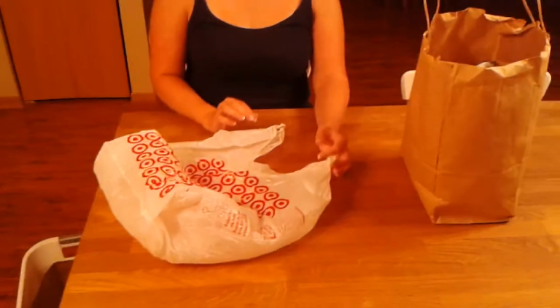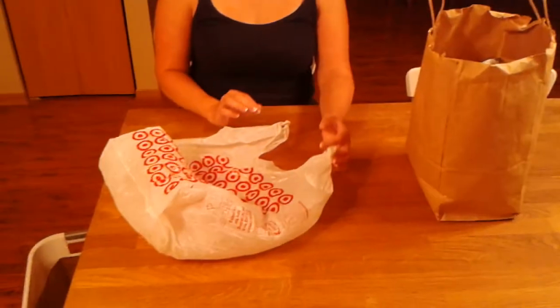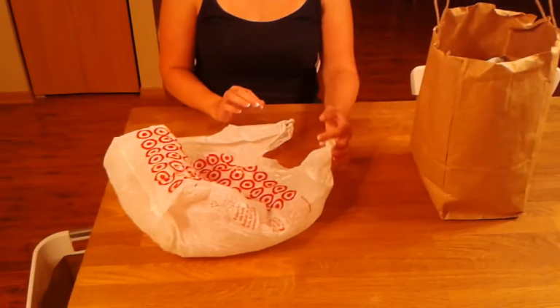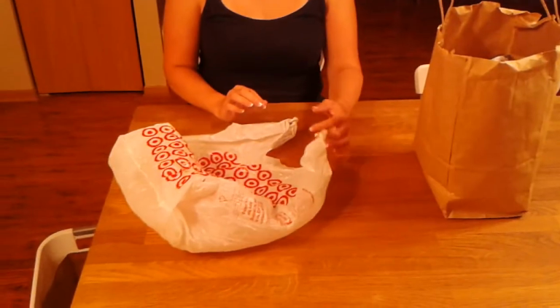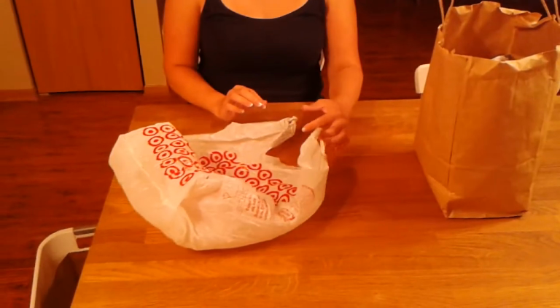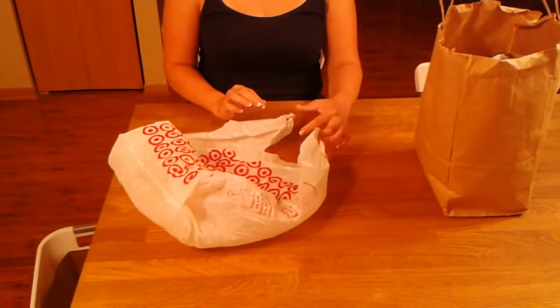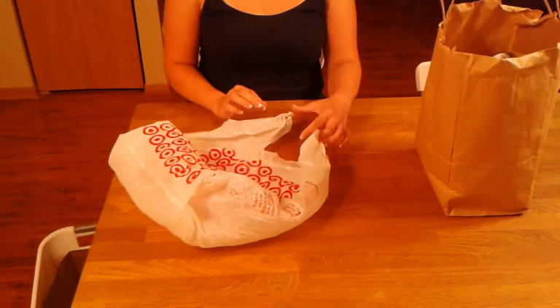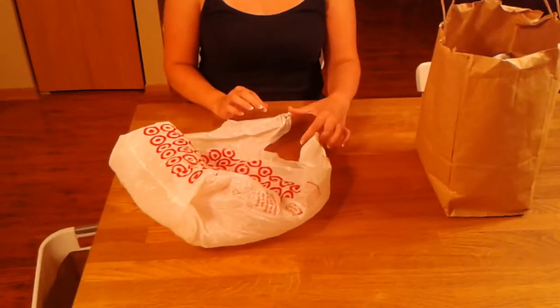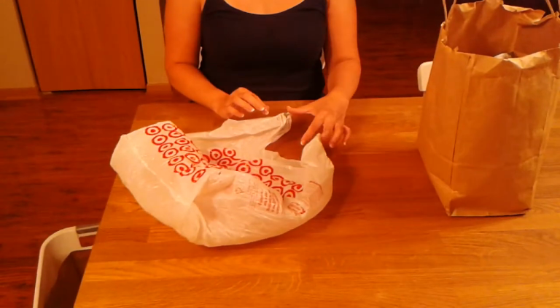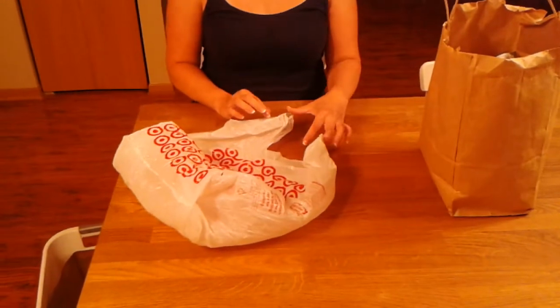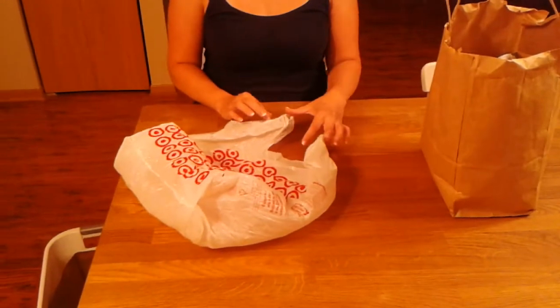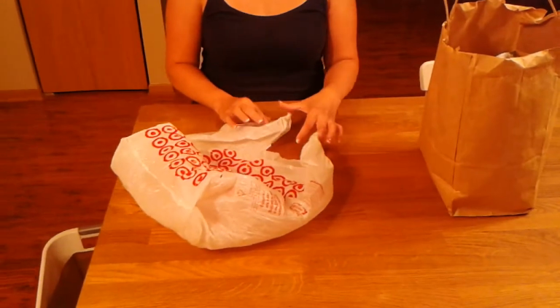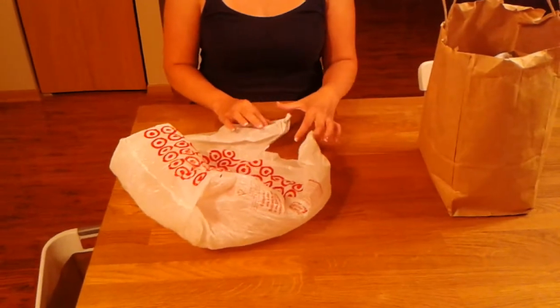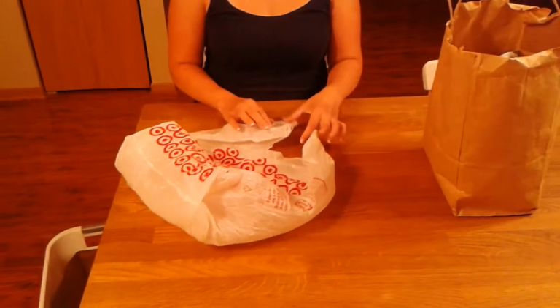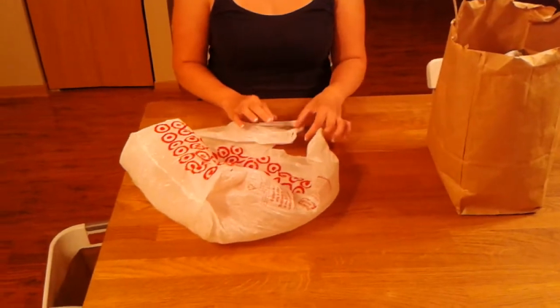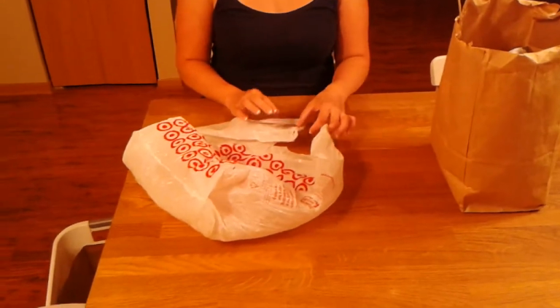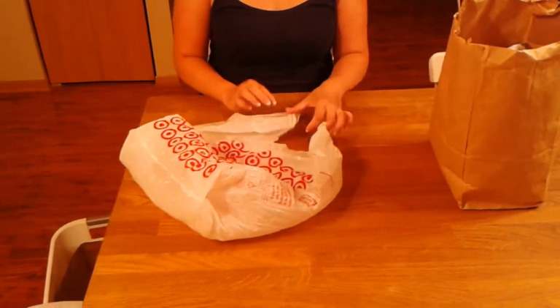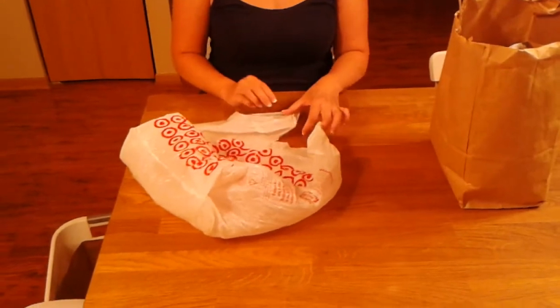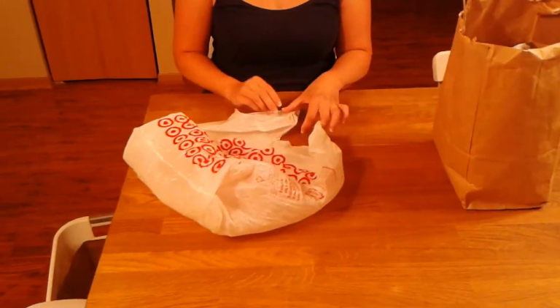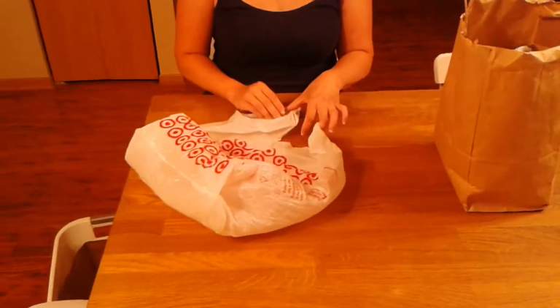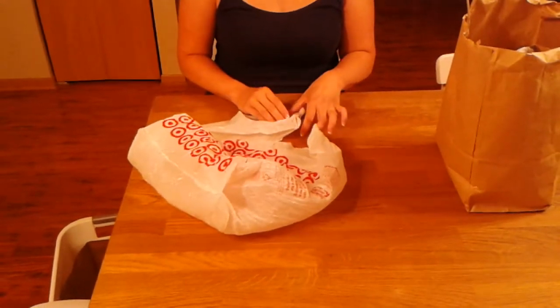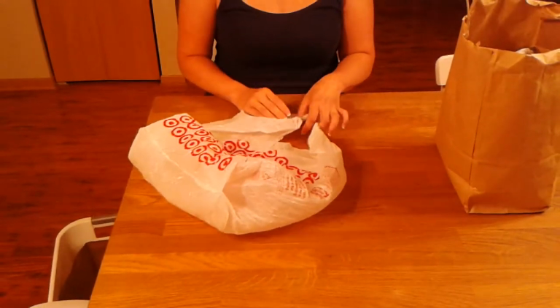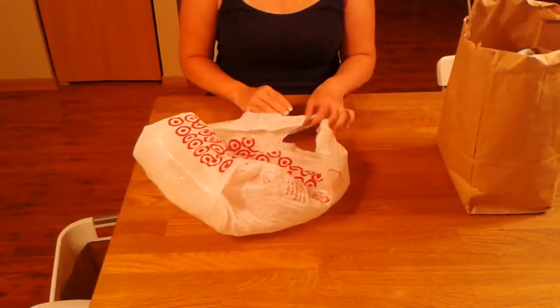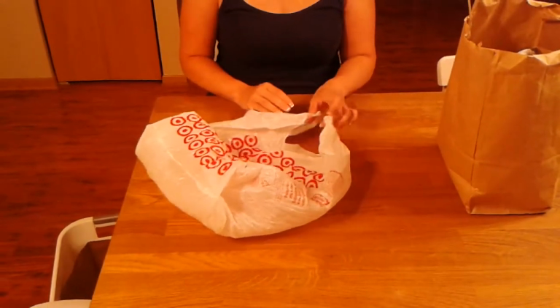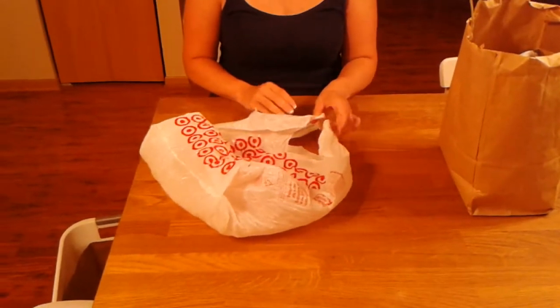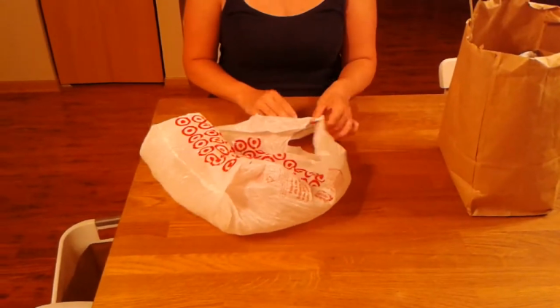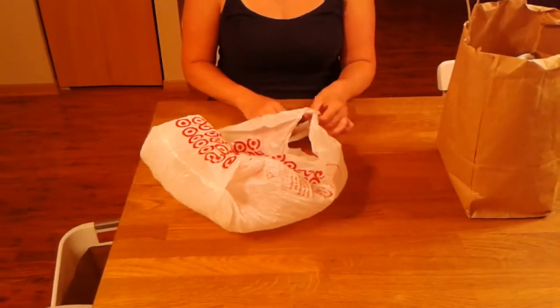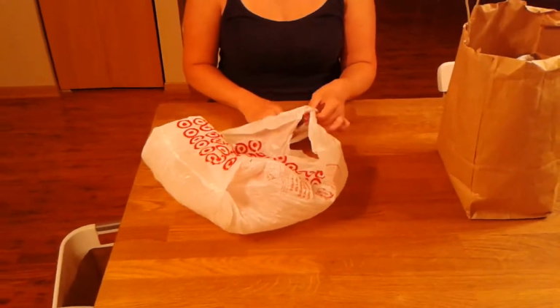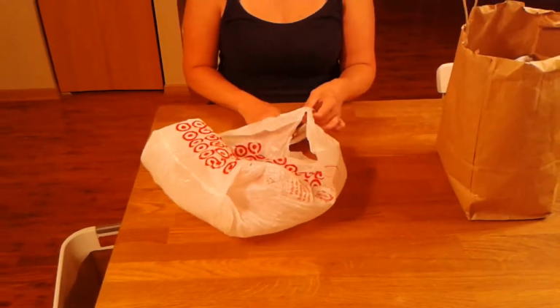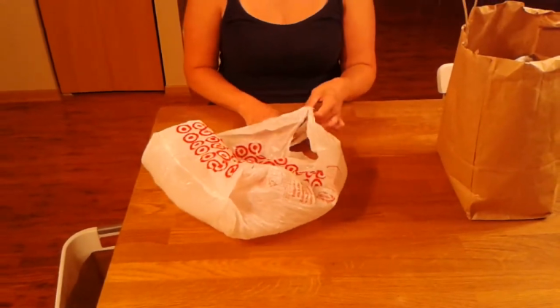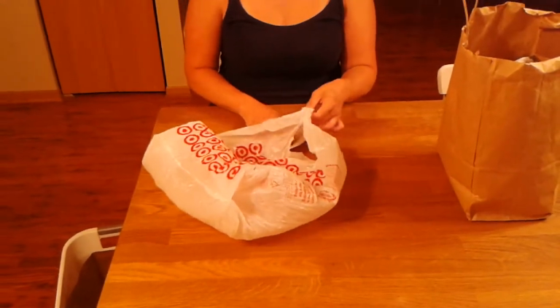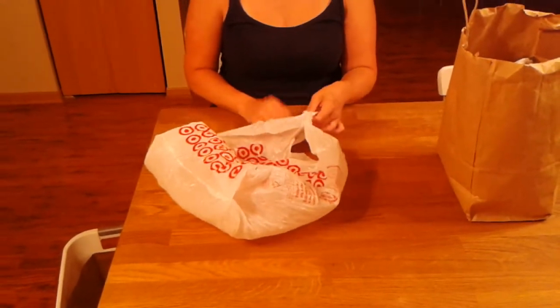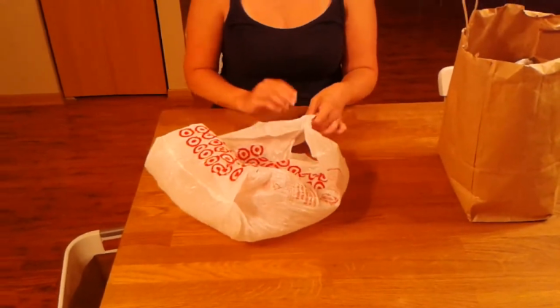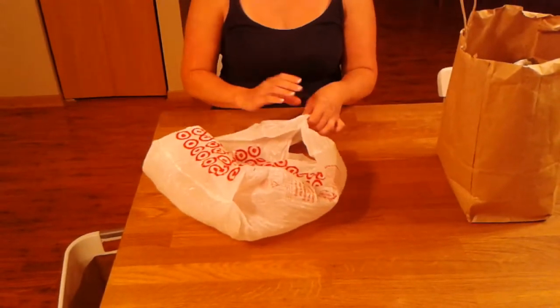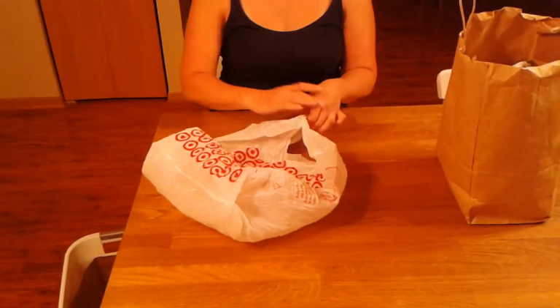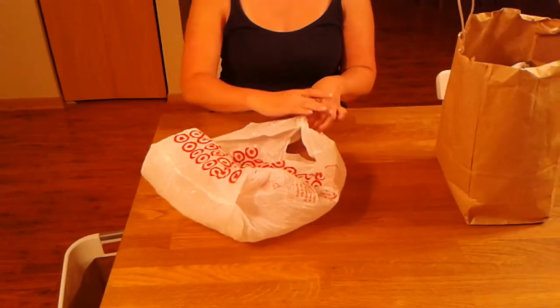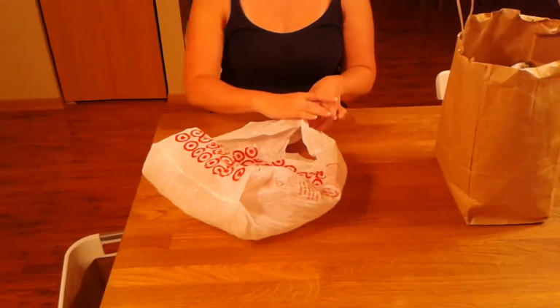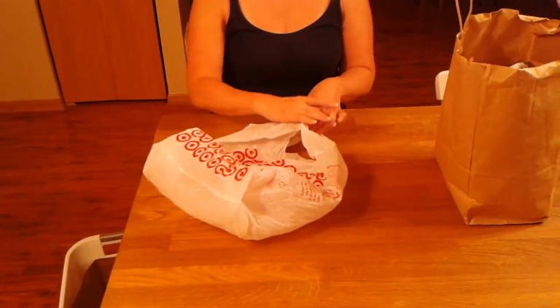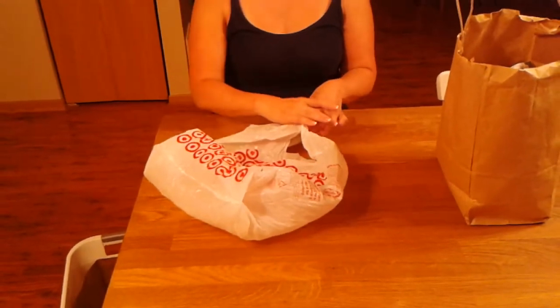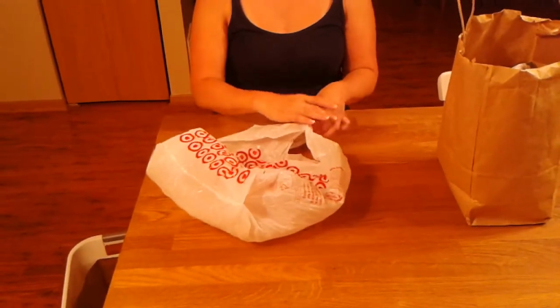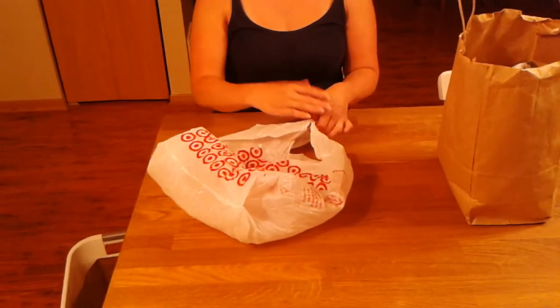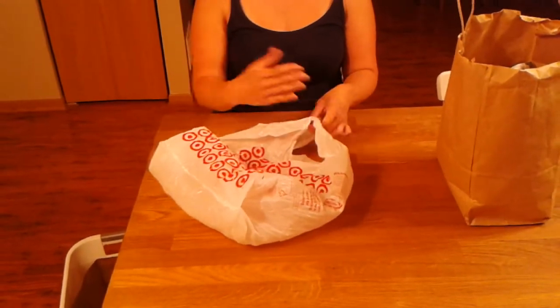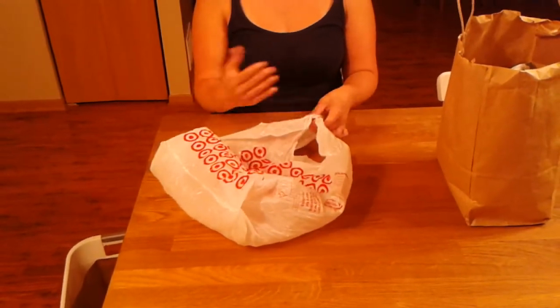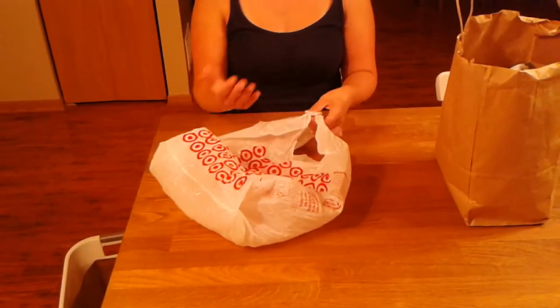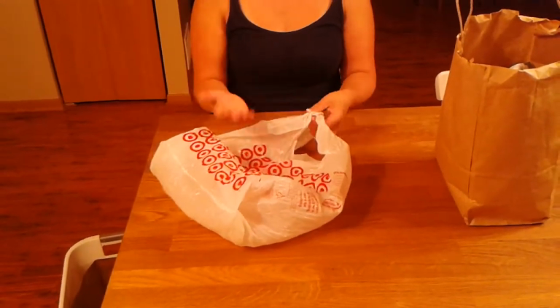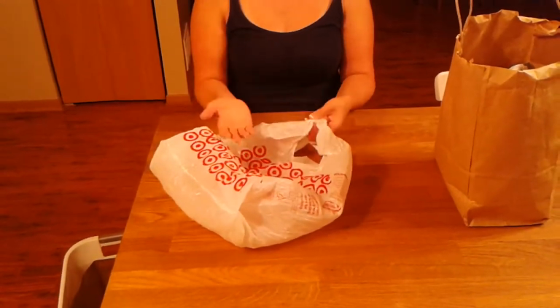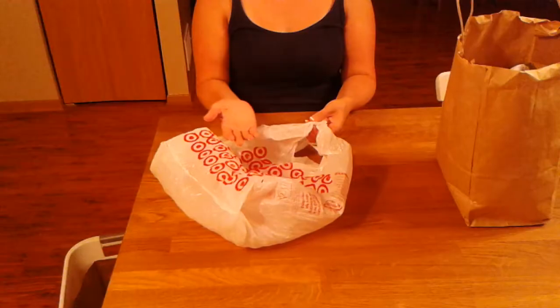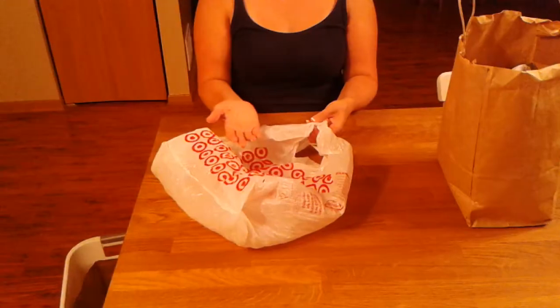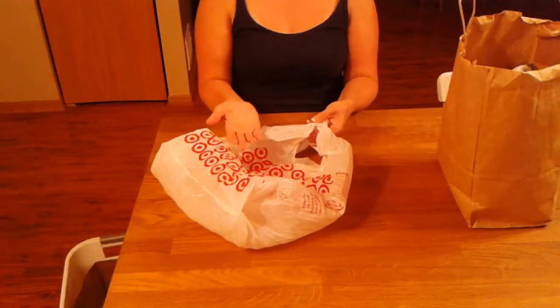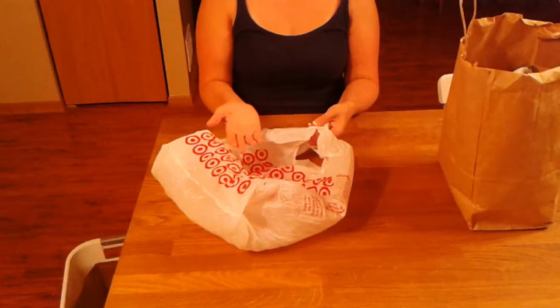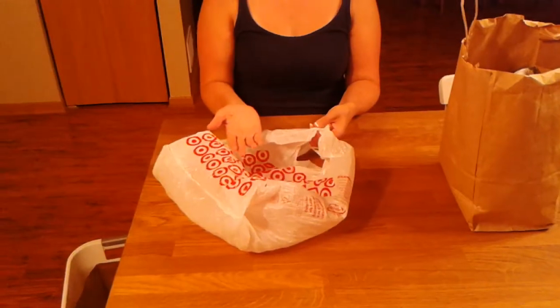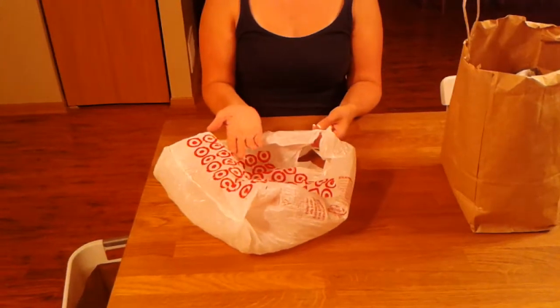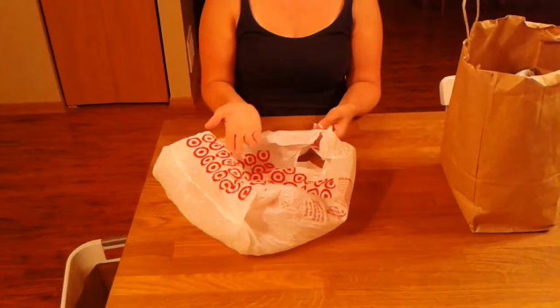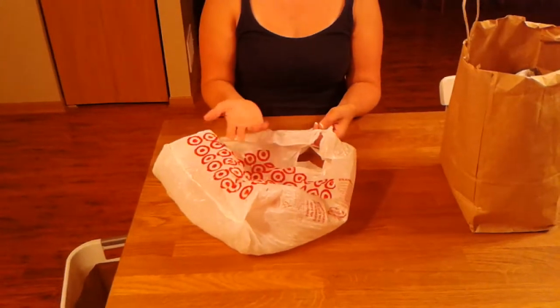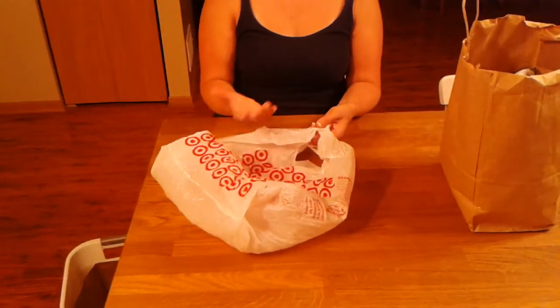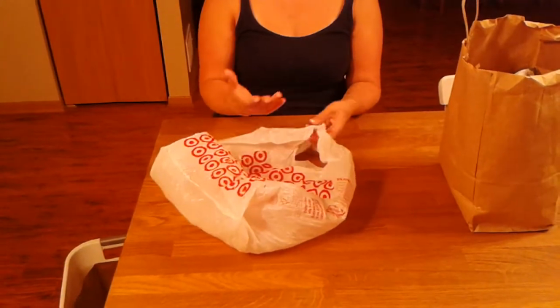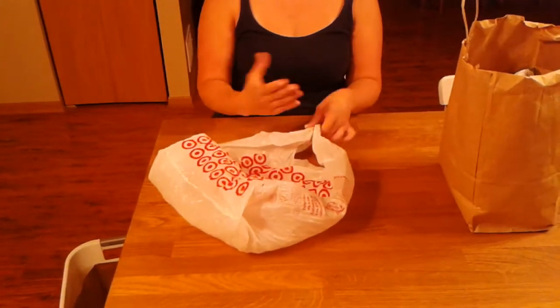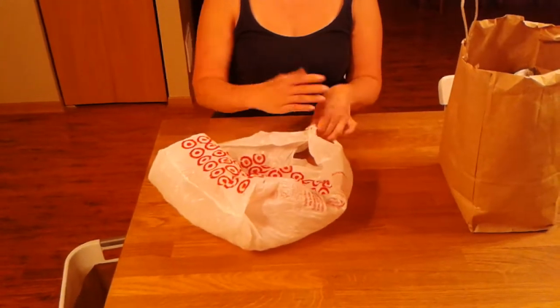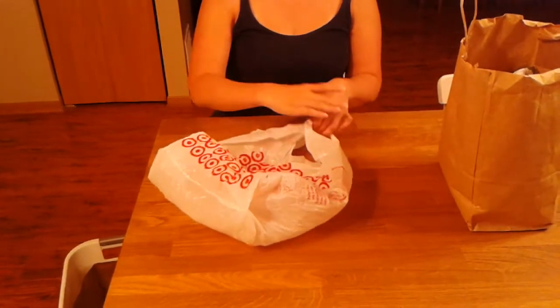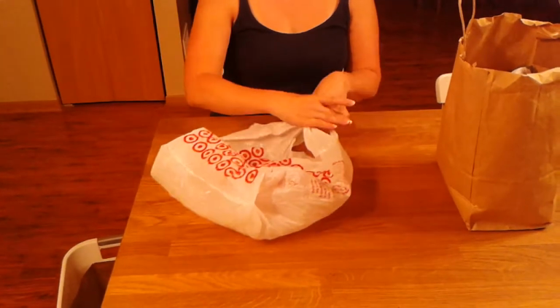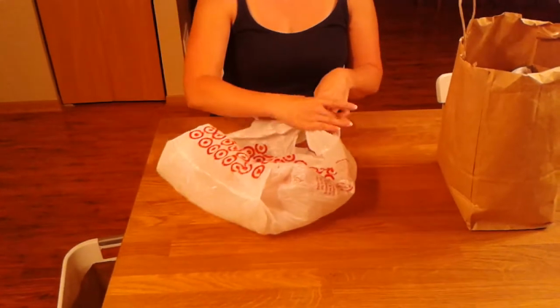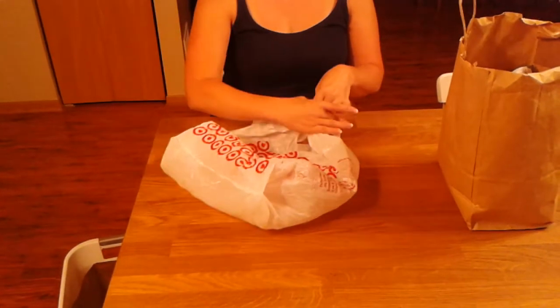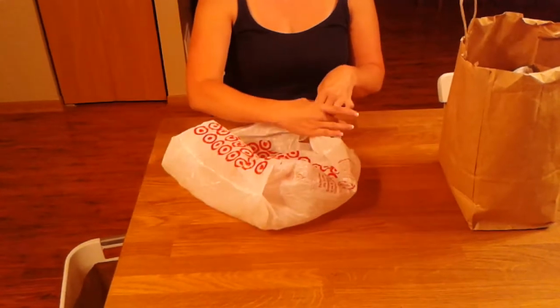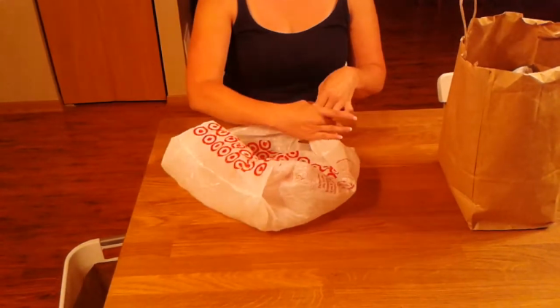Today I'm going to show you the fastest way to roll a plastic bag so you can easily store it or even recycle it.